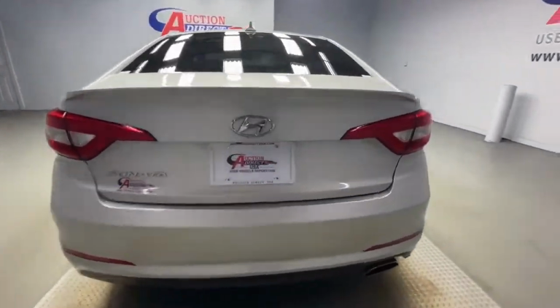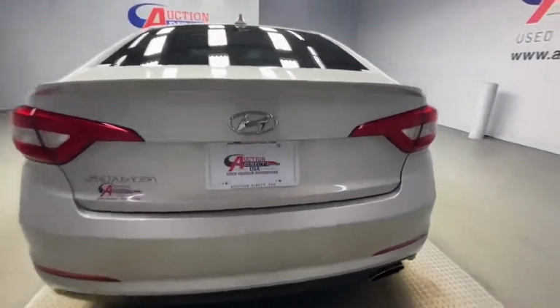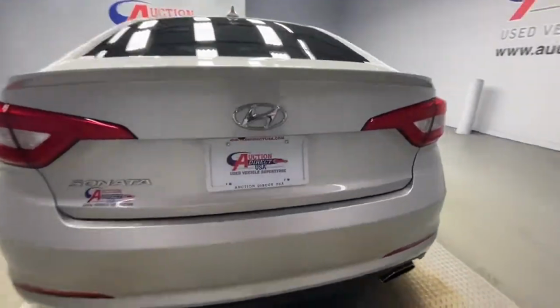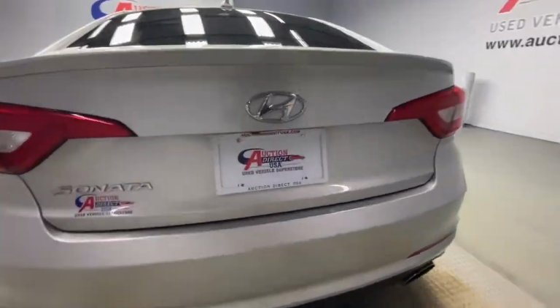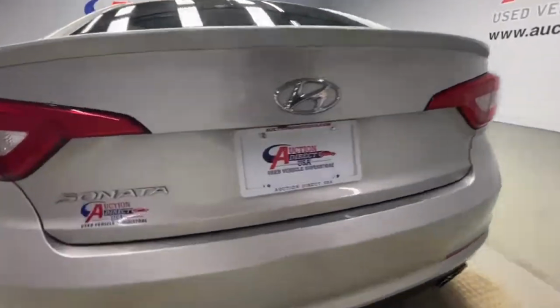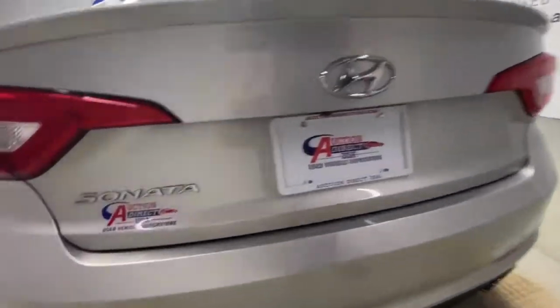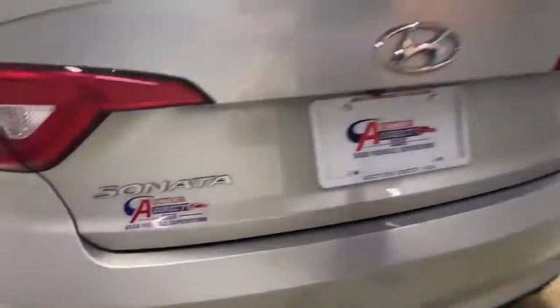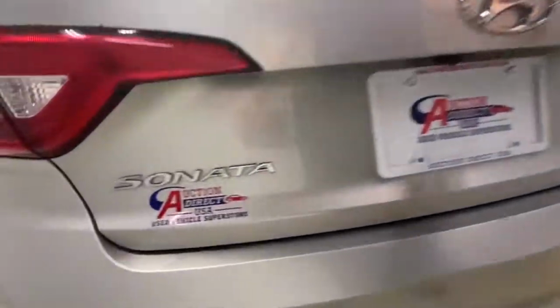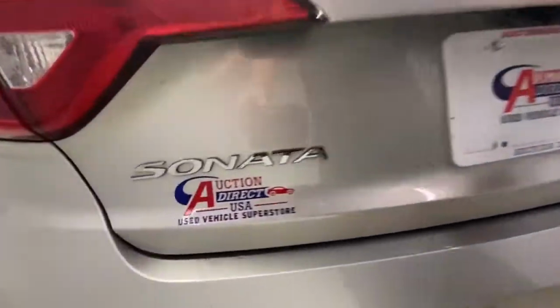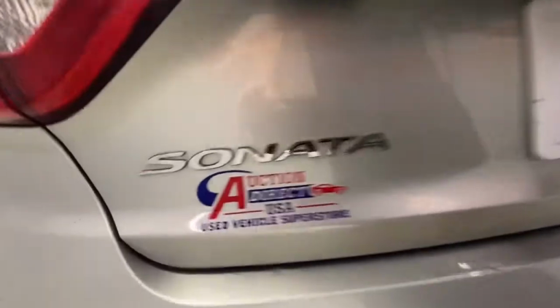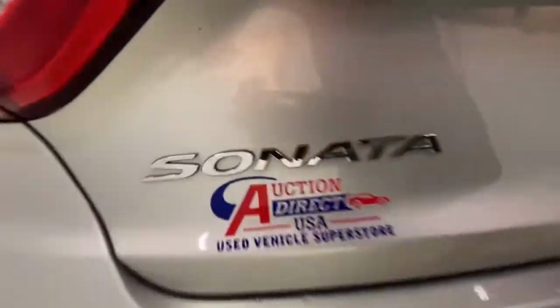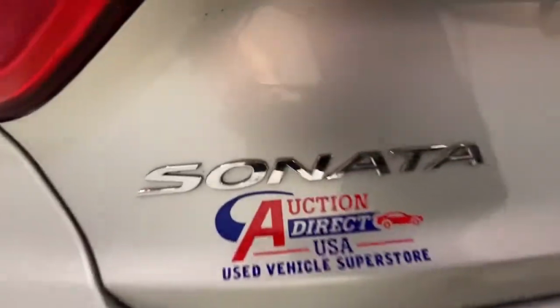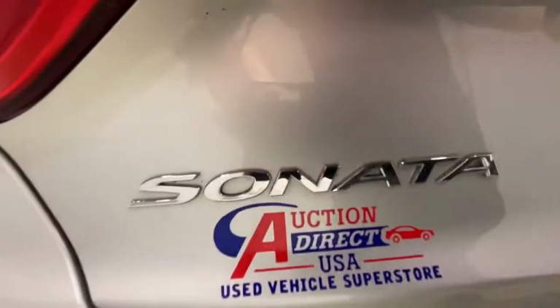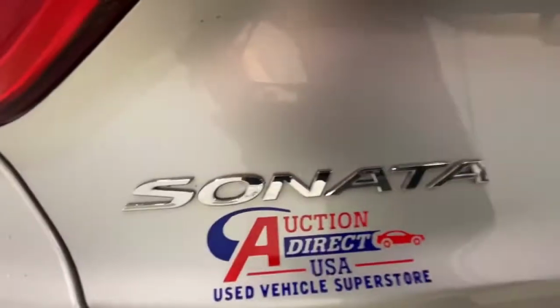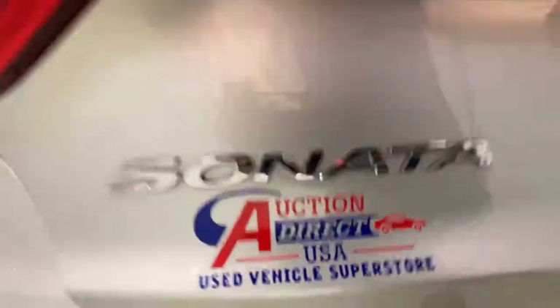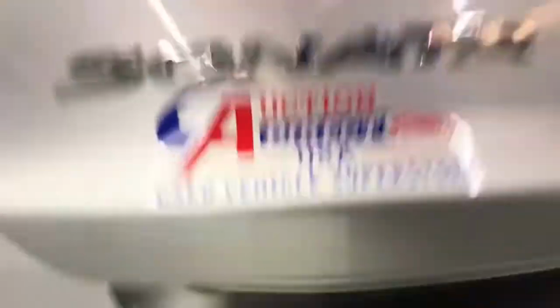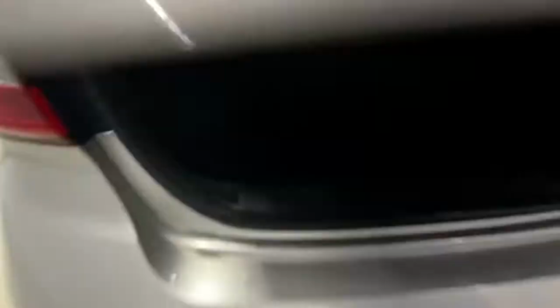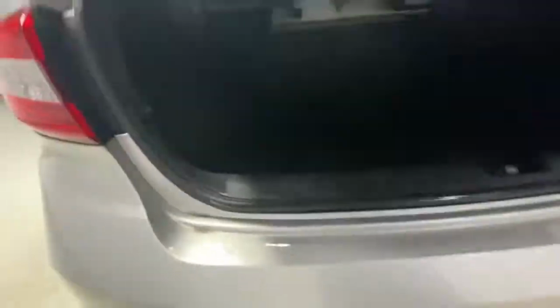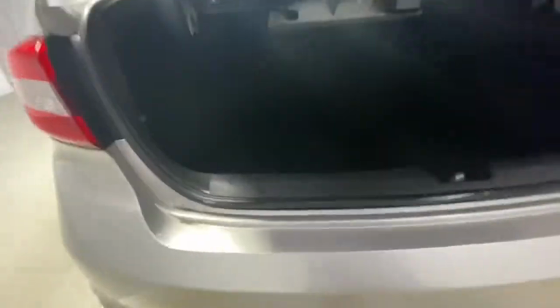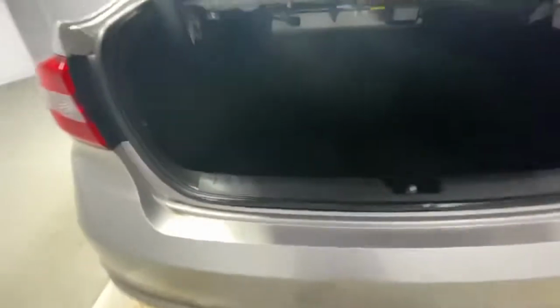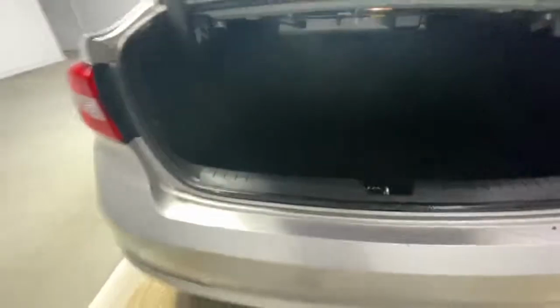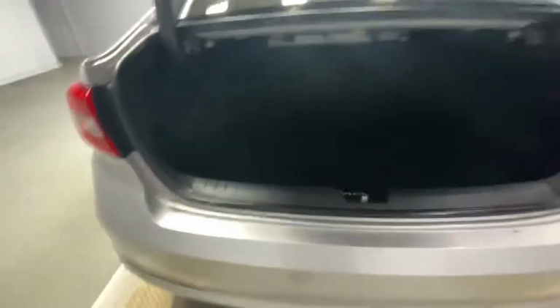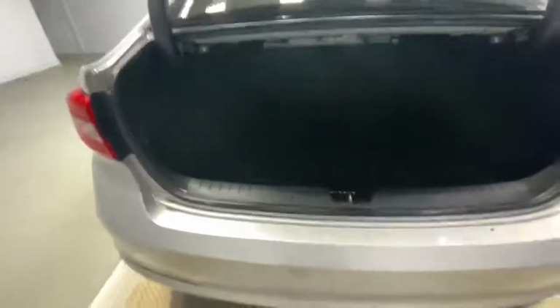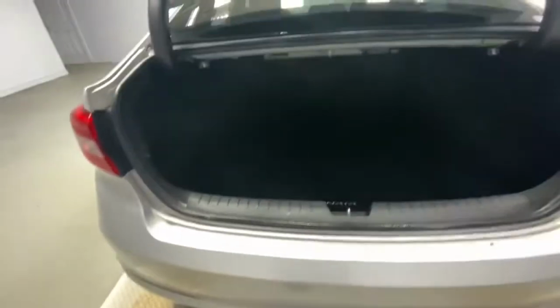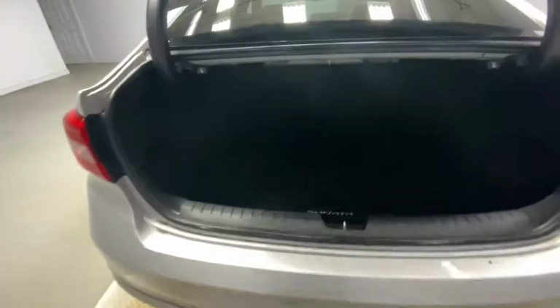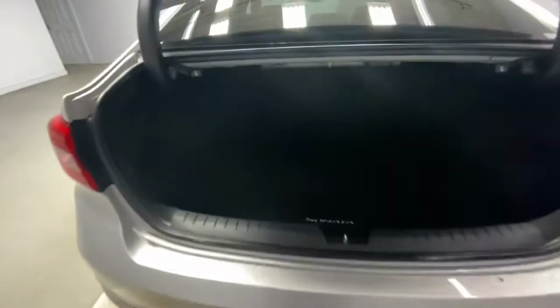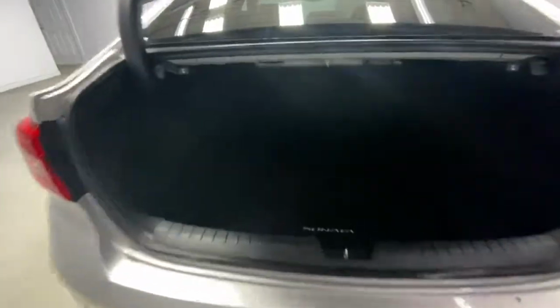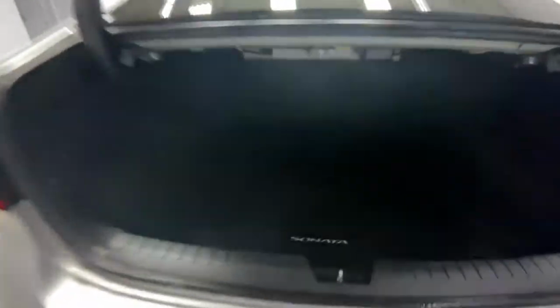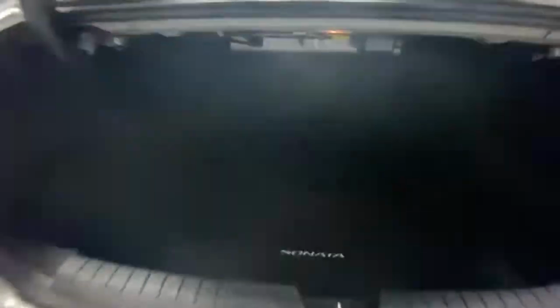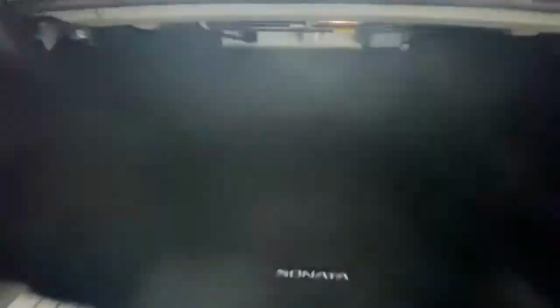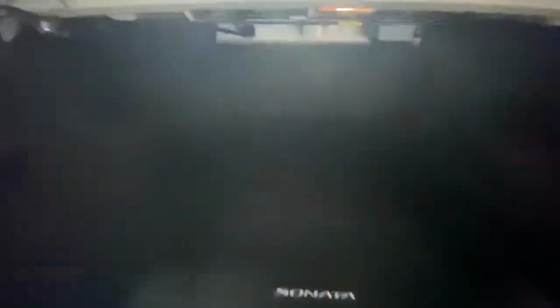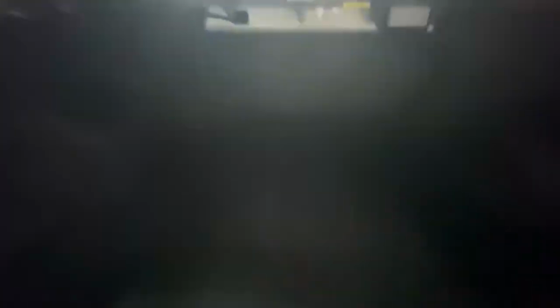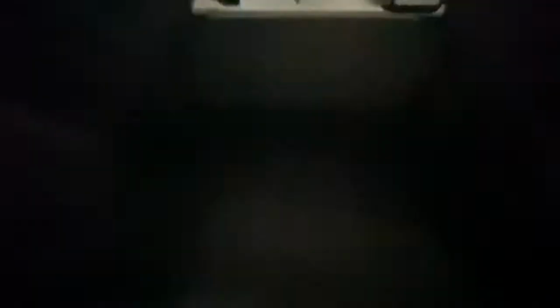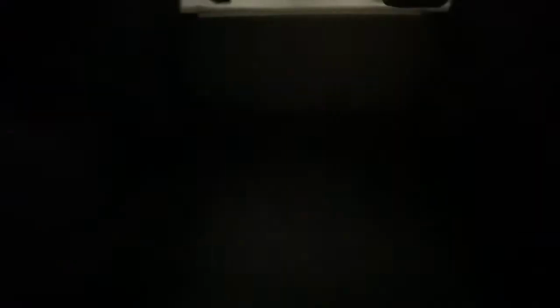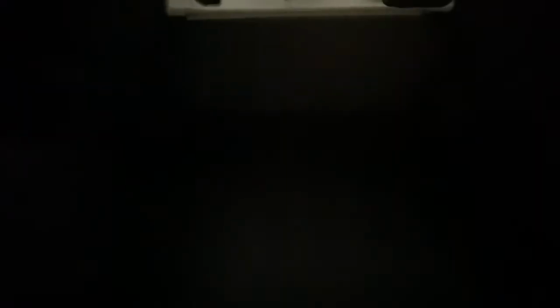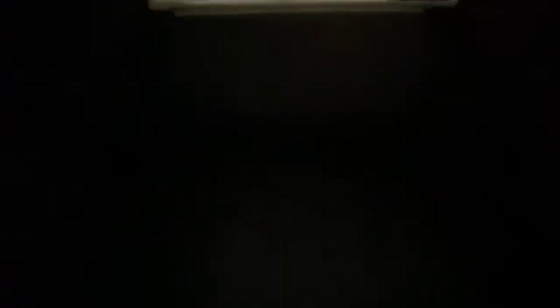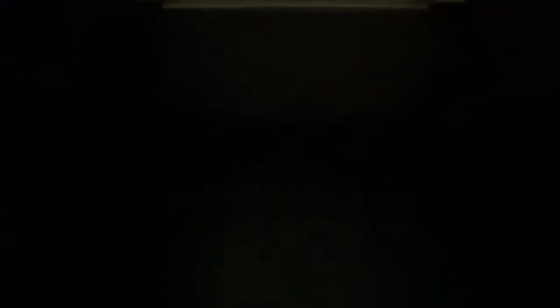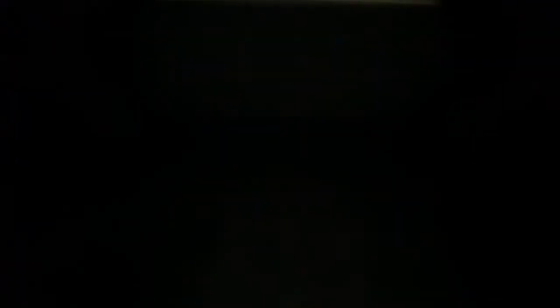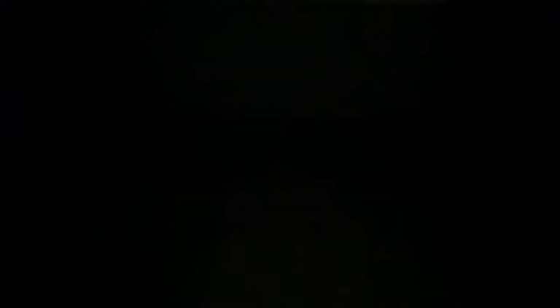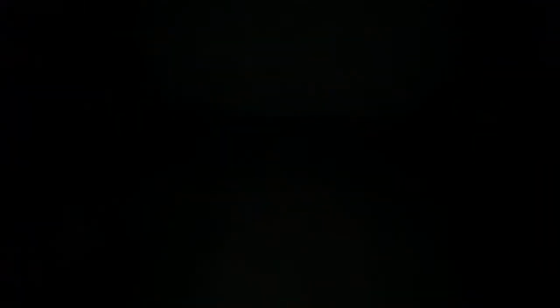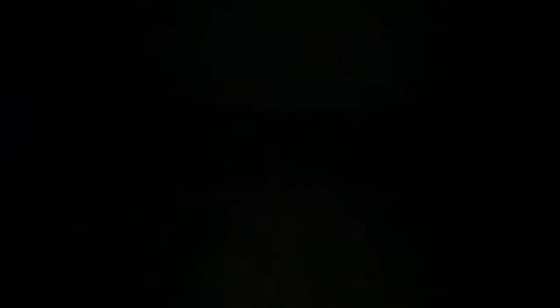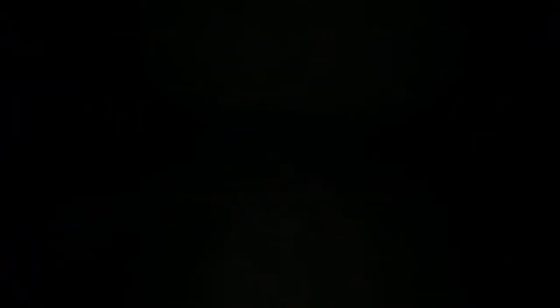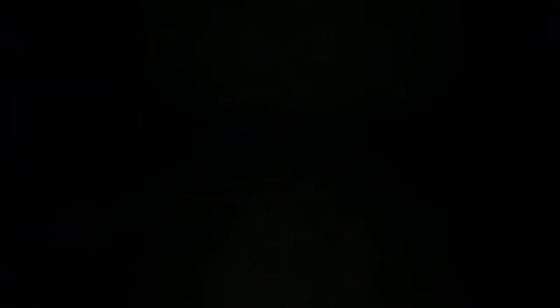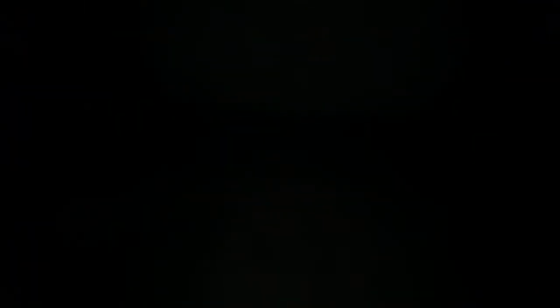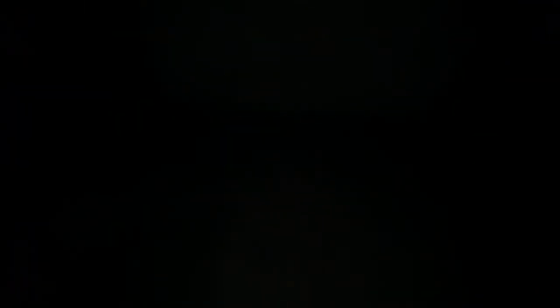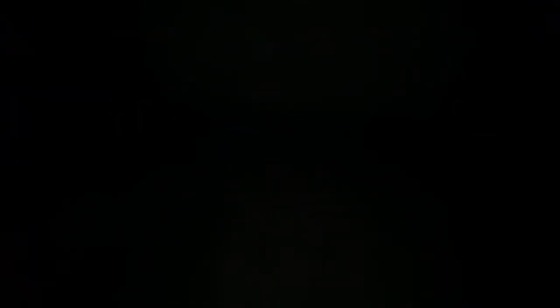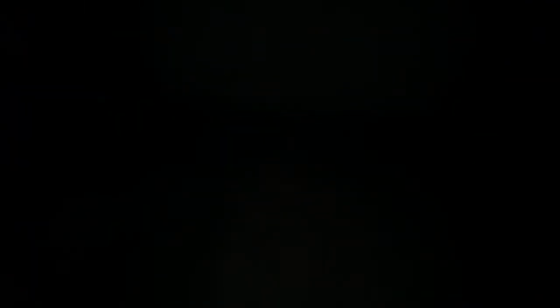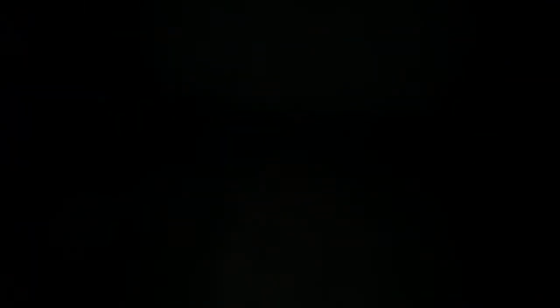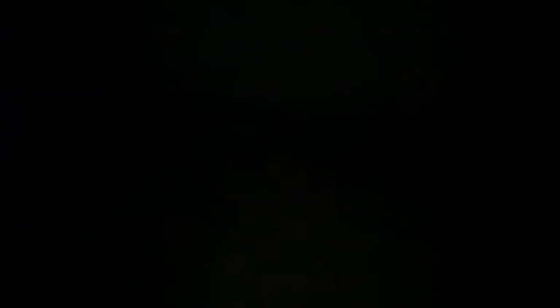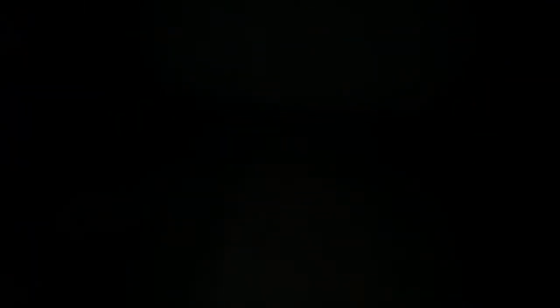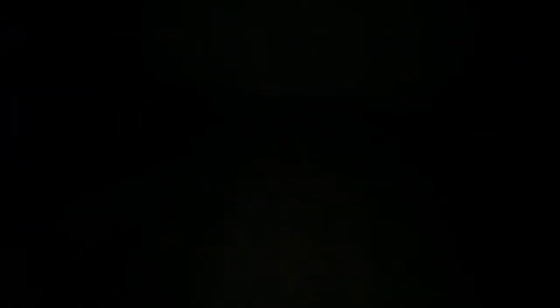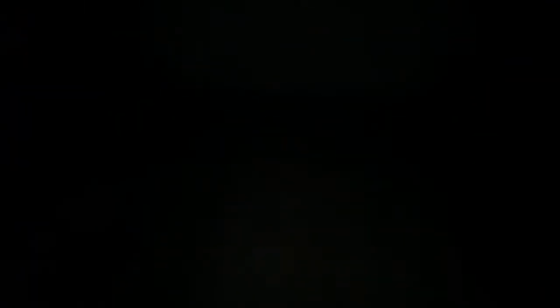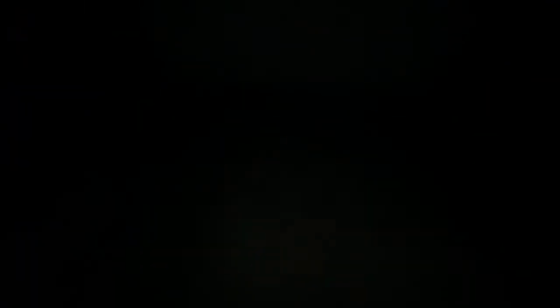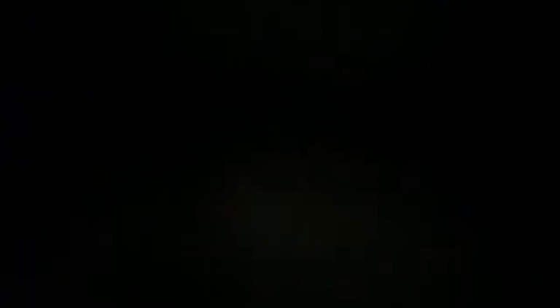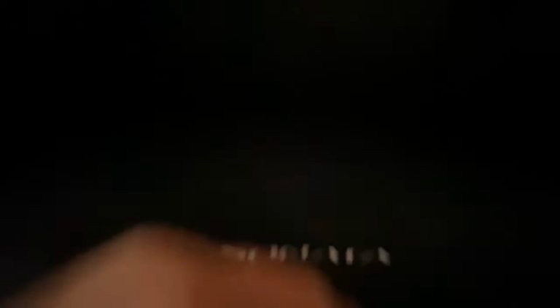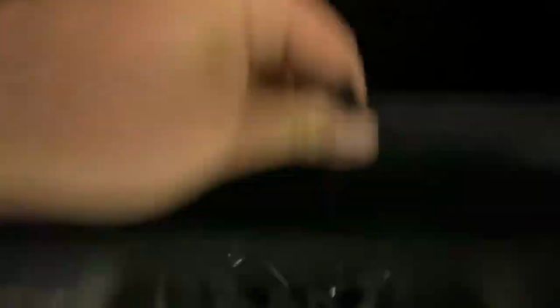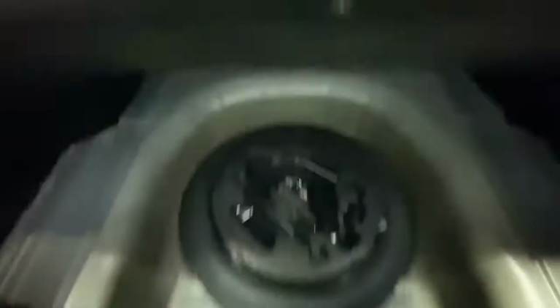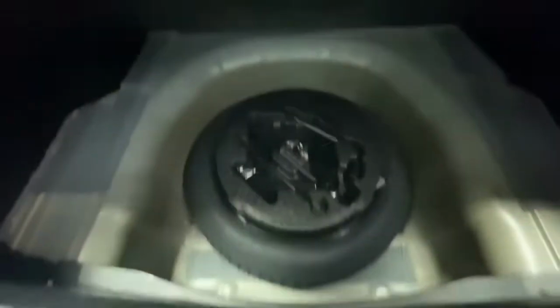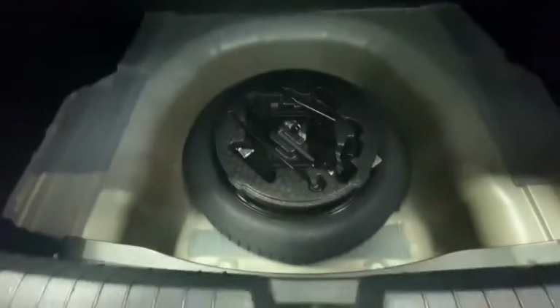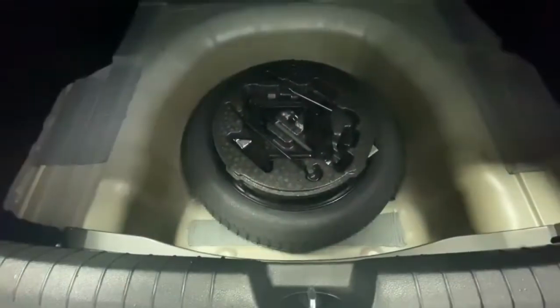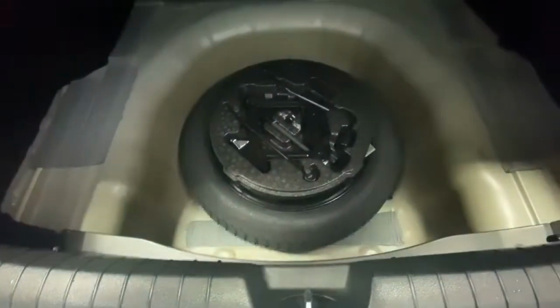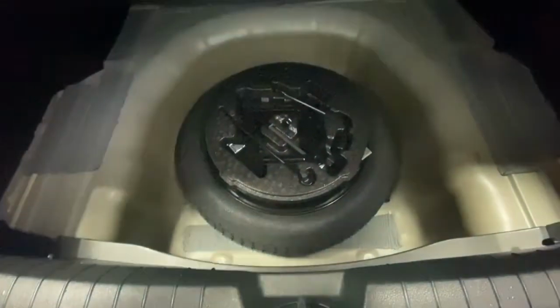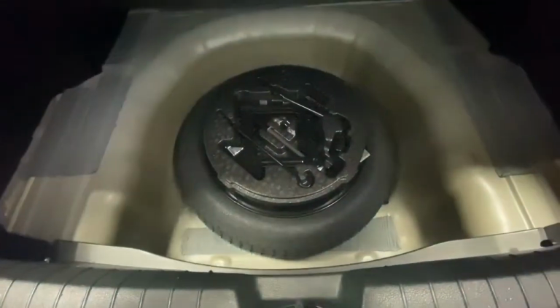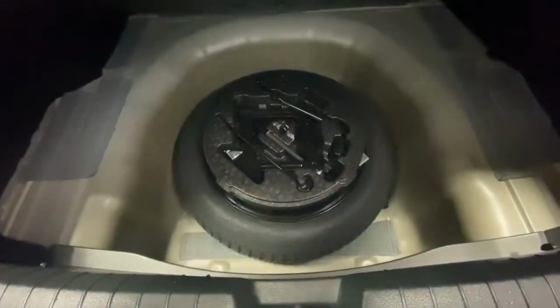Steering wheel audio controls, Bluetooth connection, stability control, rear spoiler, and intermittent wipers.